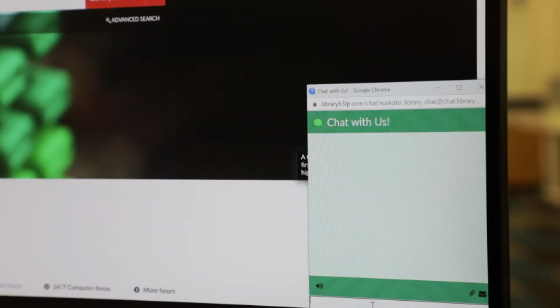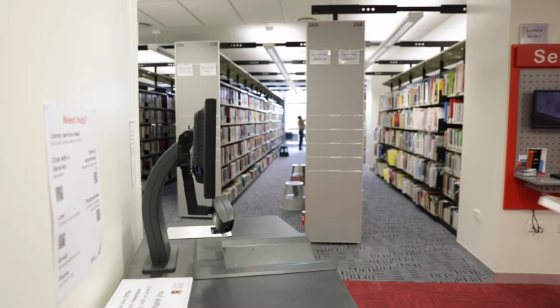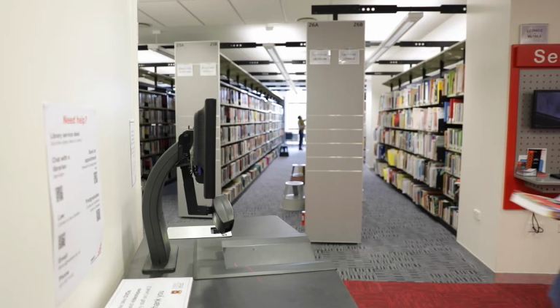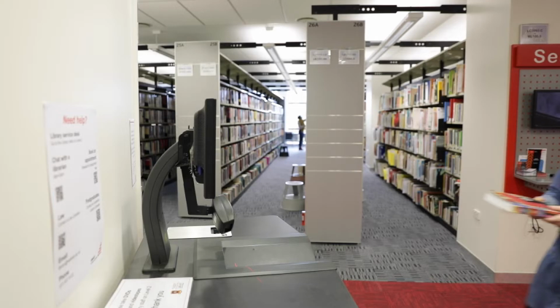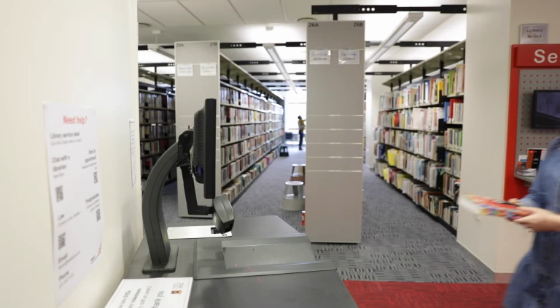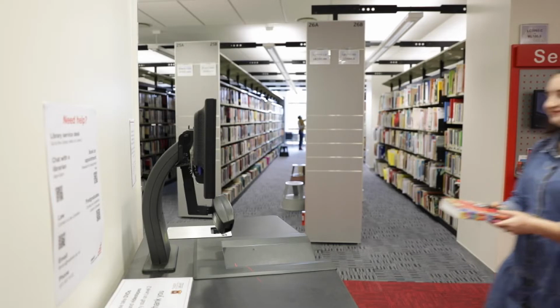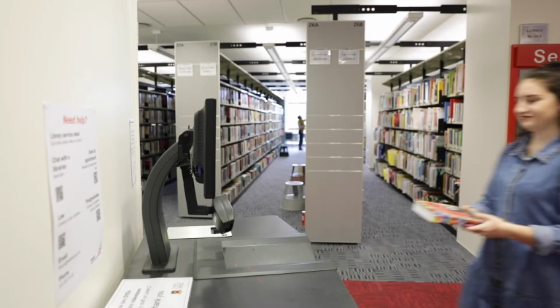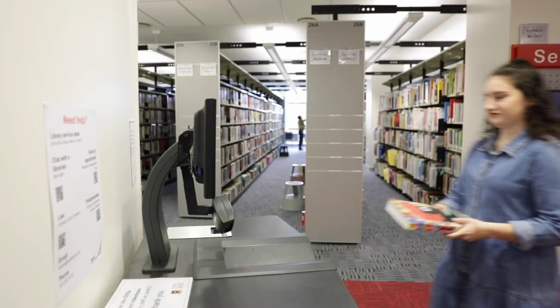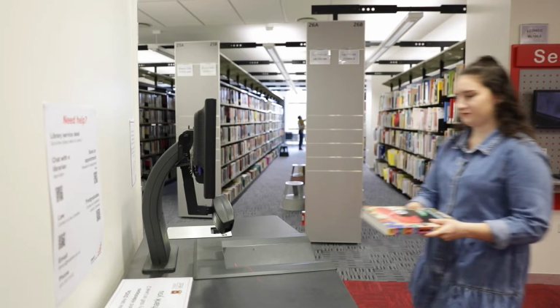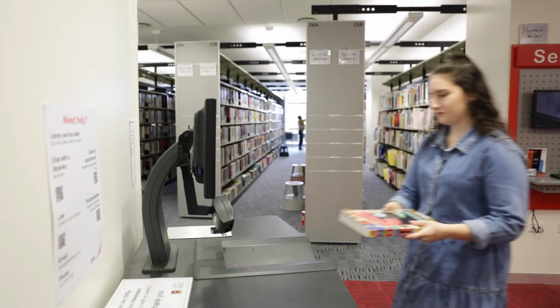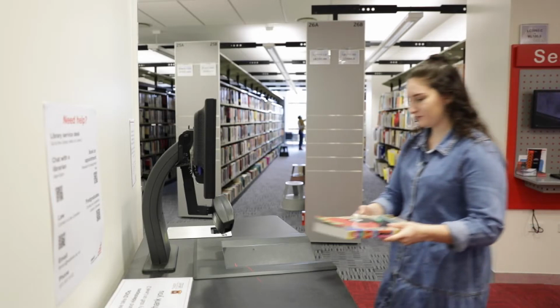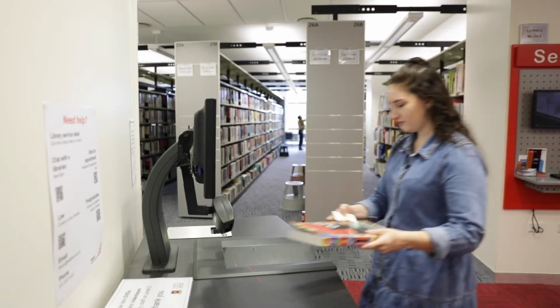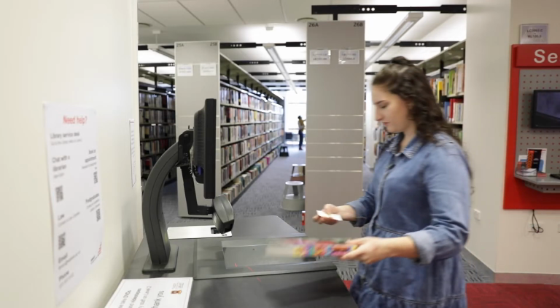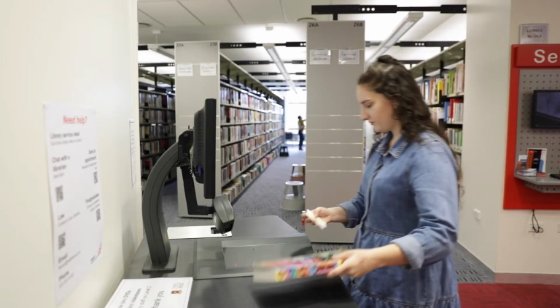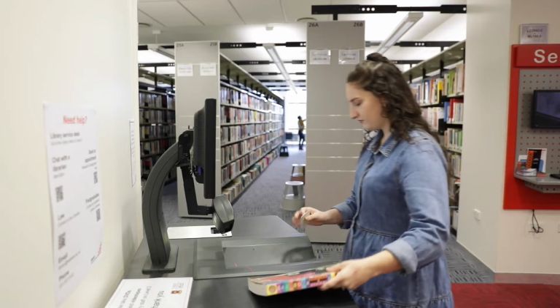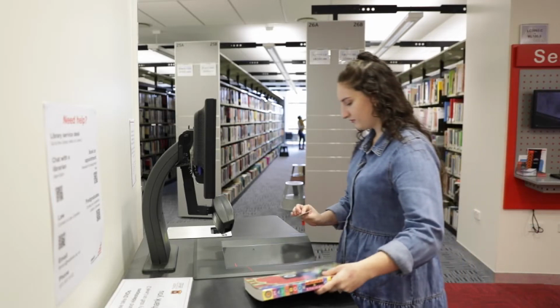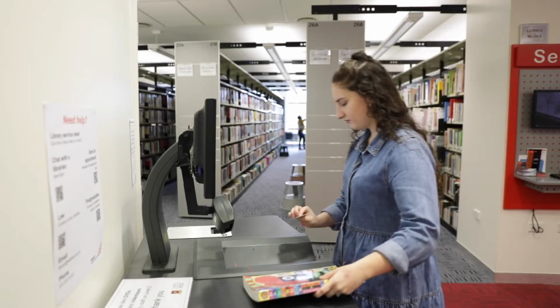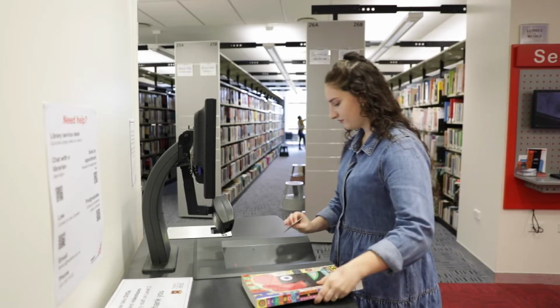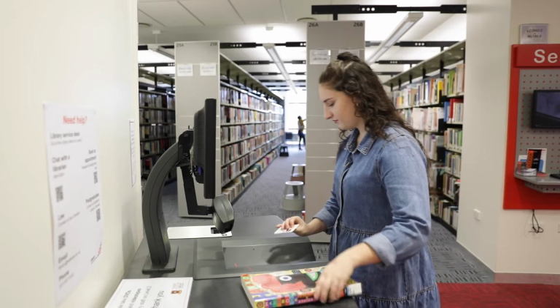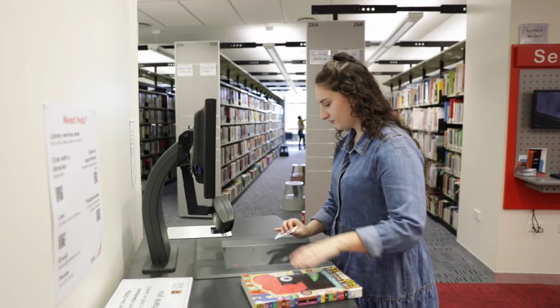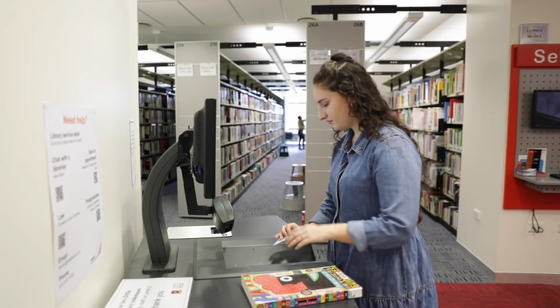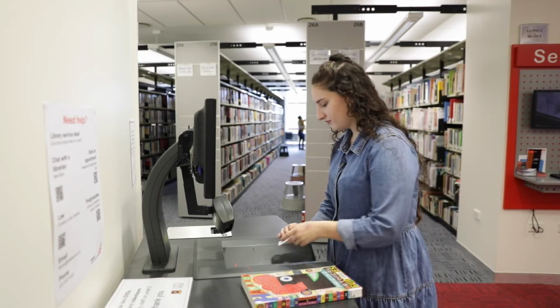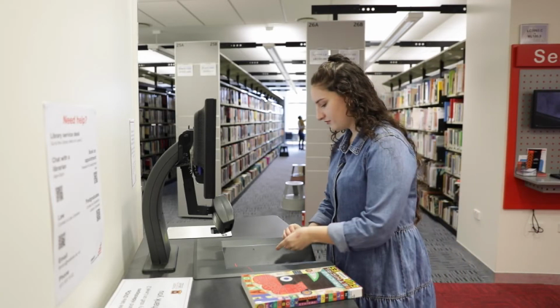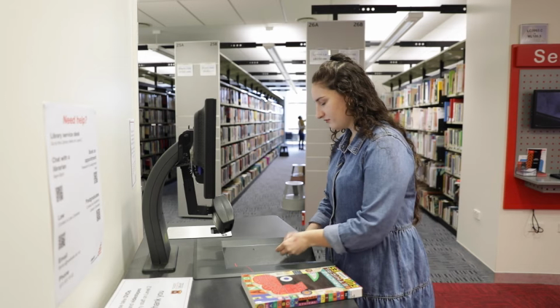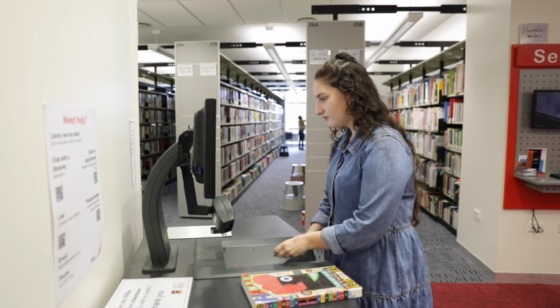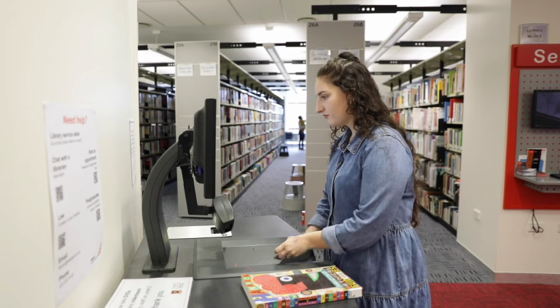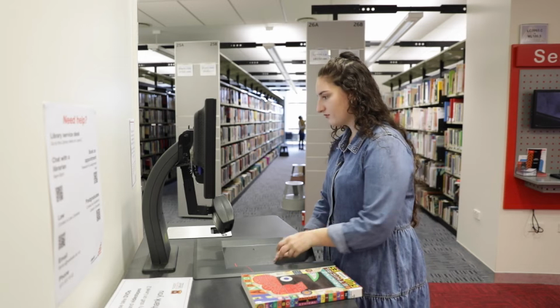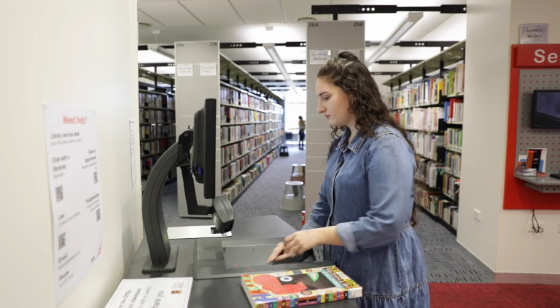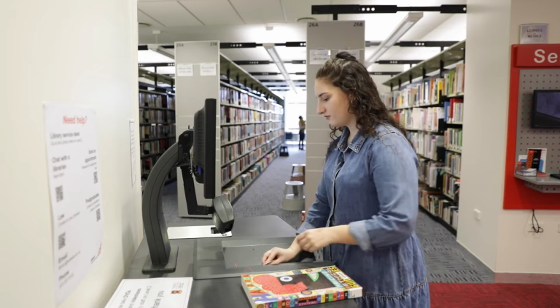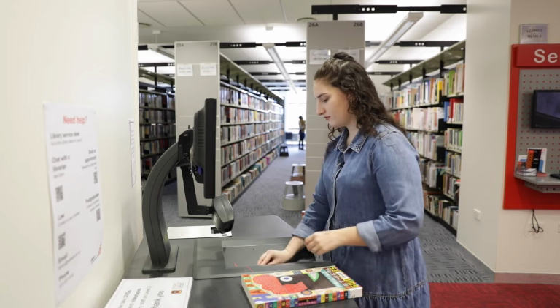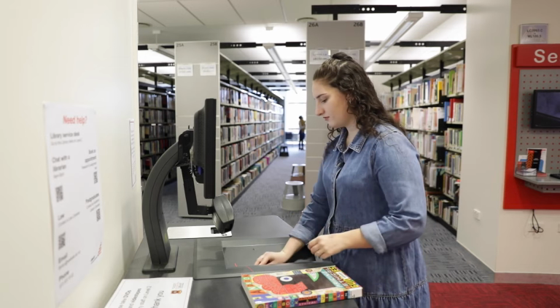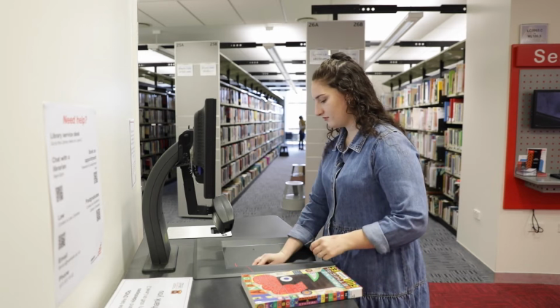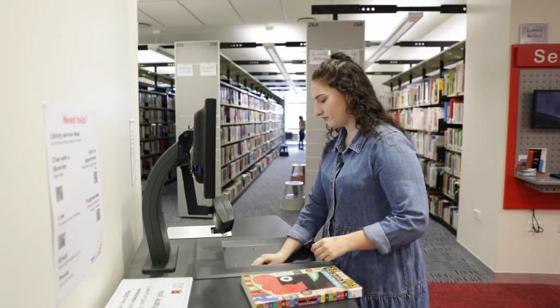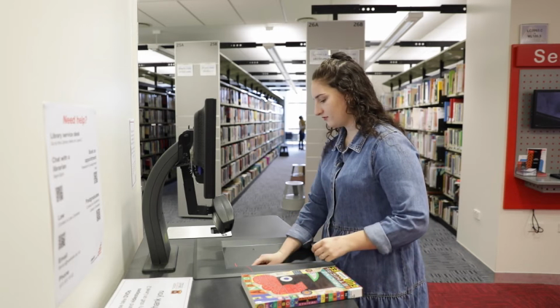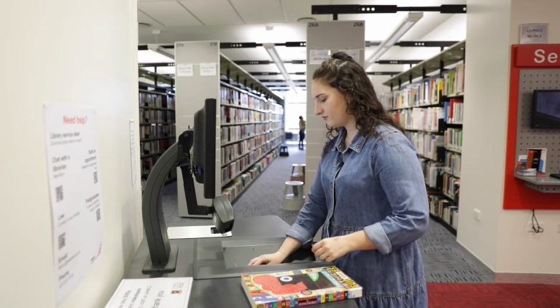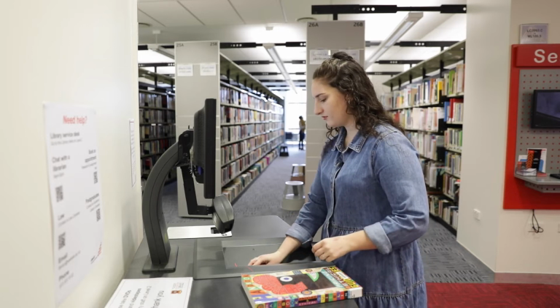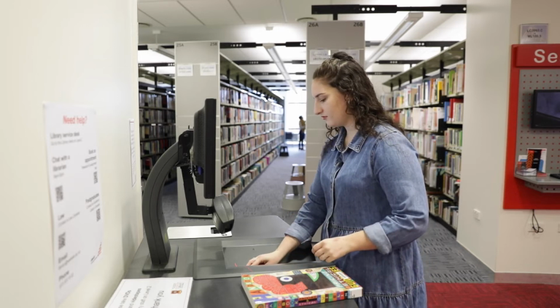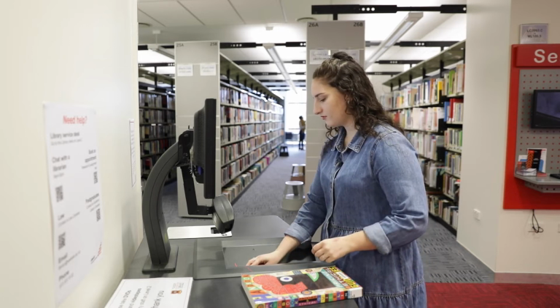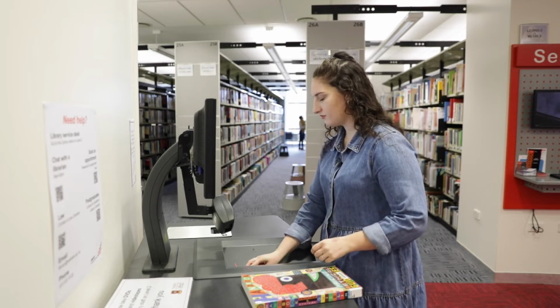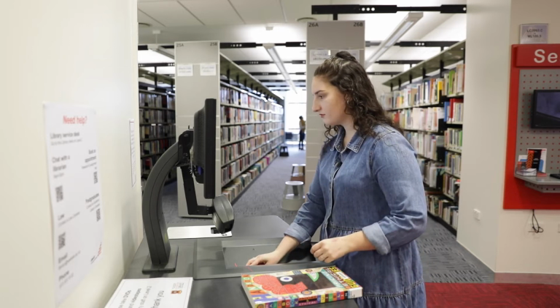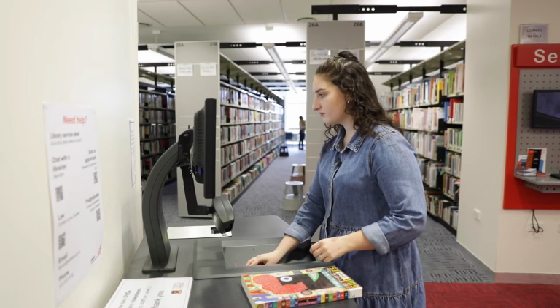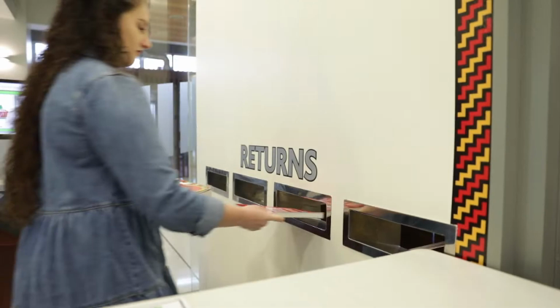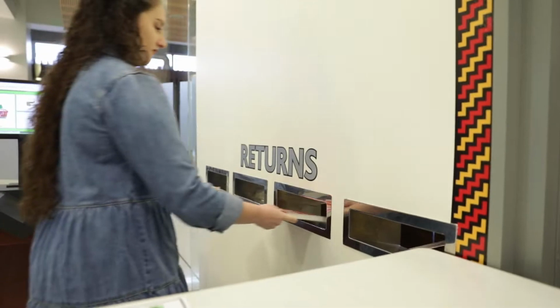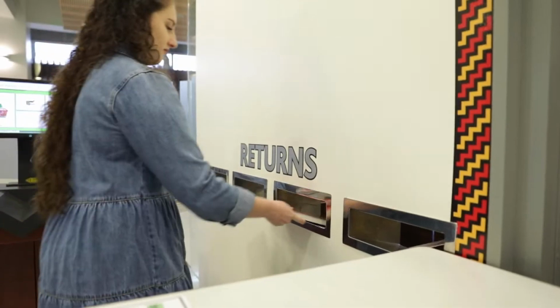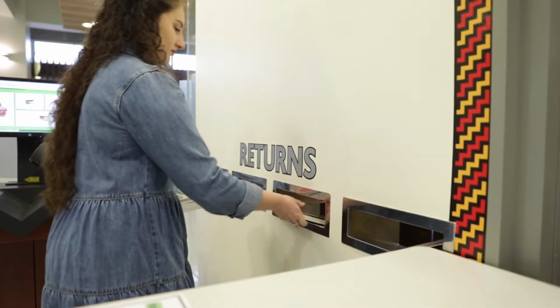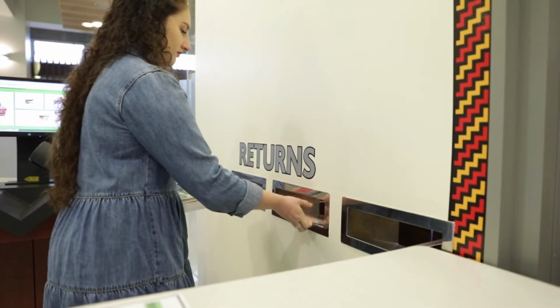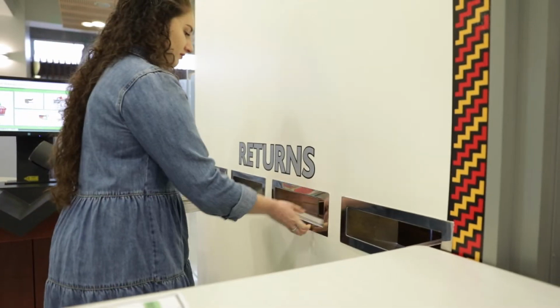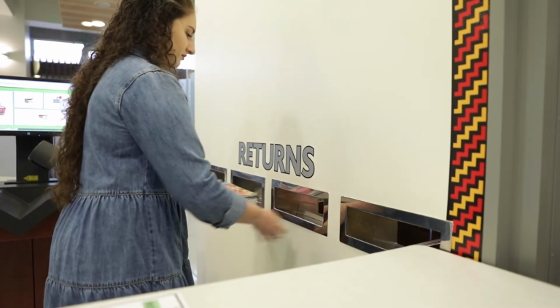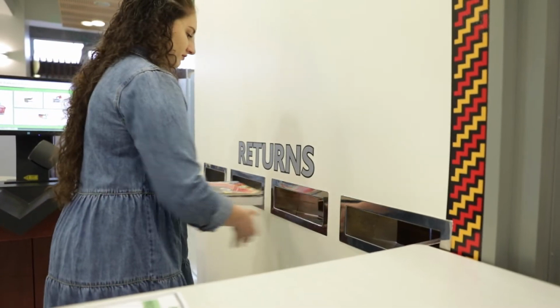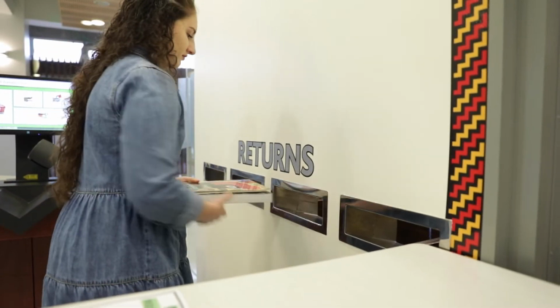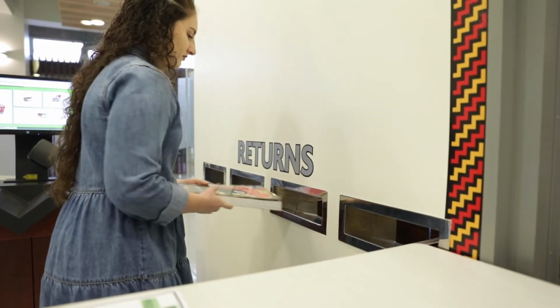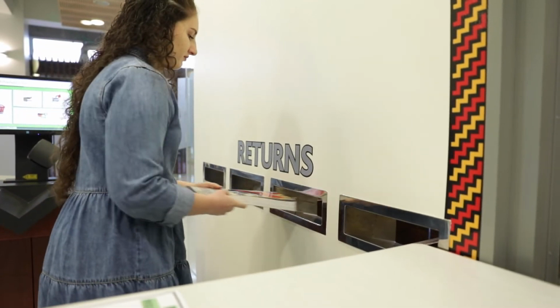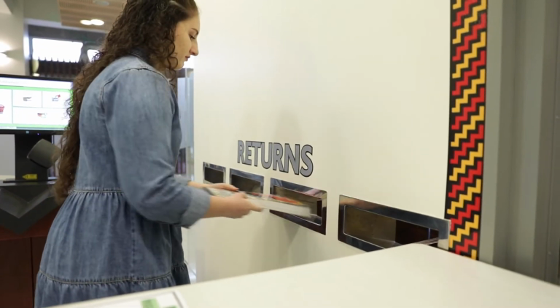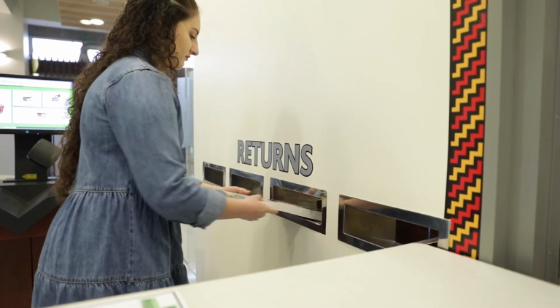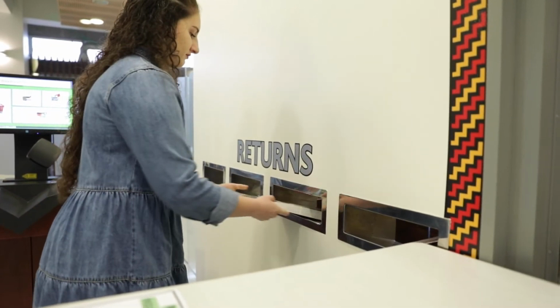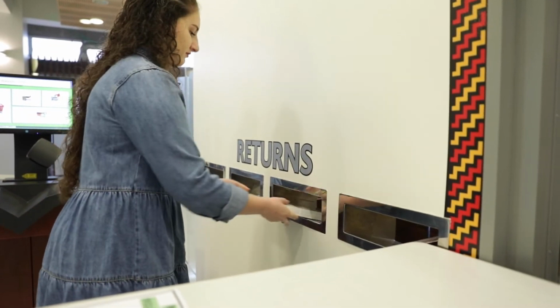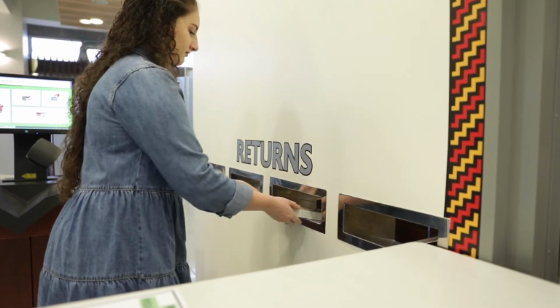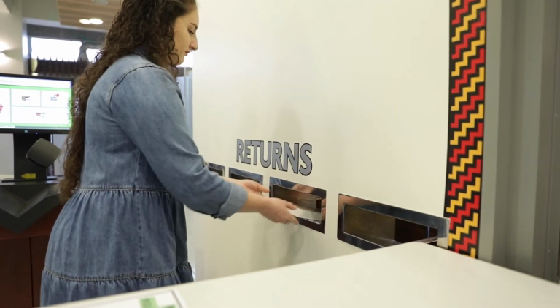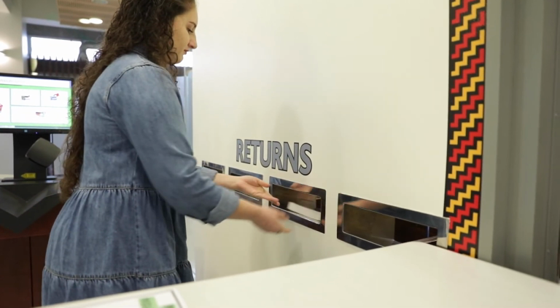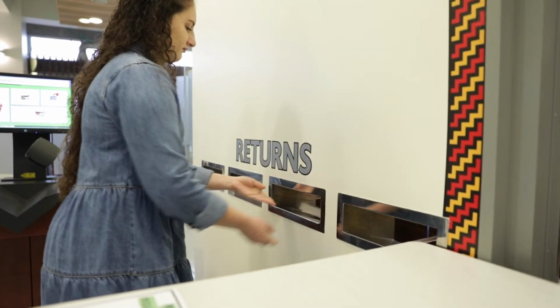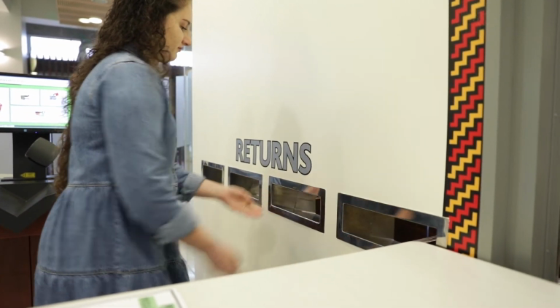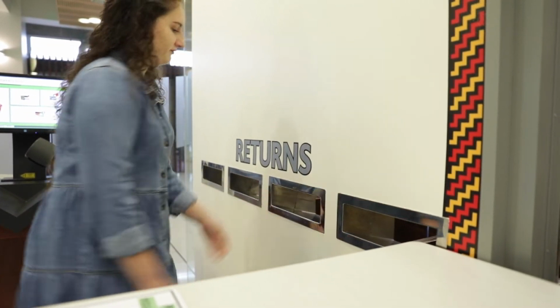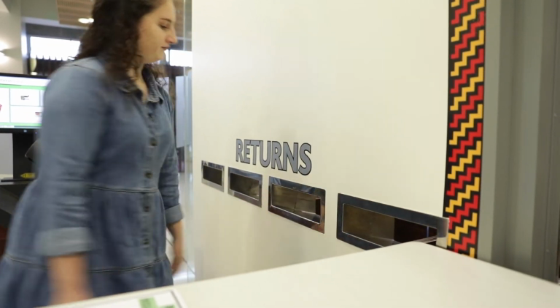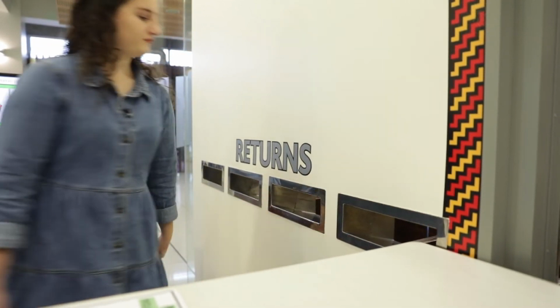Issue books at the self-issue machine or at the library desk — you just need your student ID. When returning books, place them in these slots.